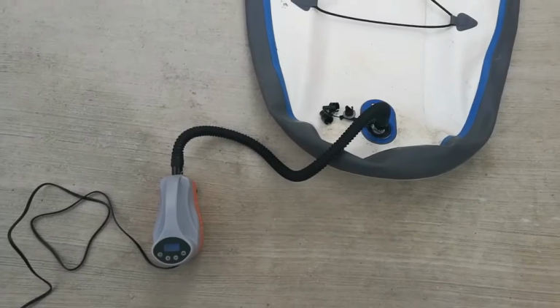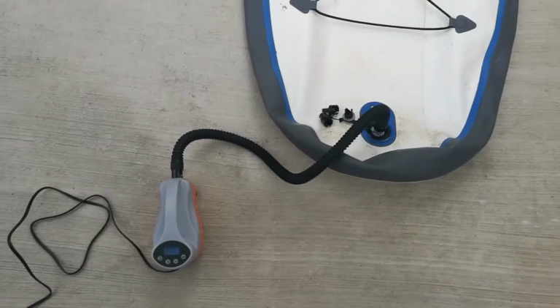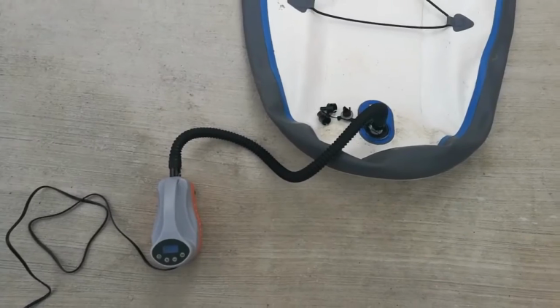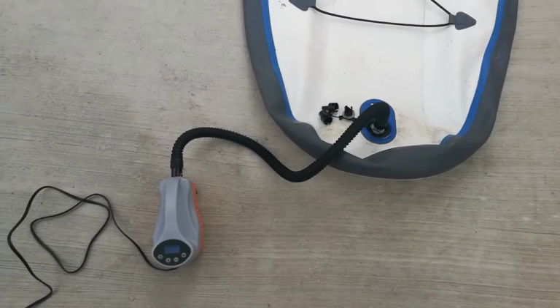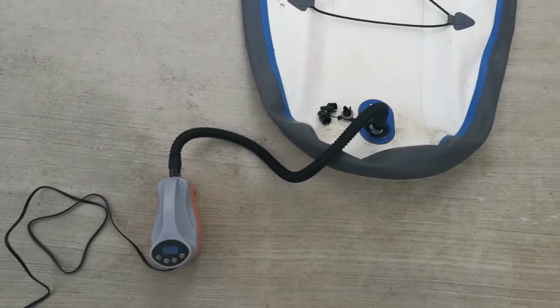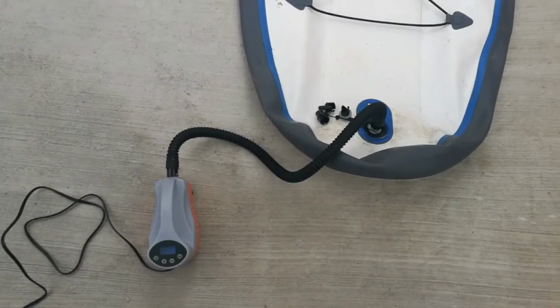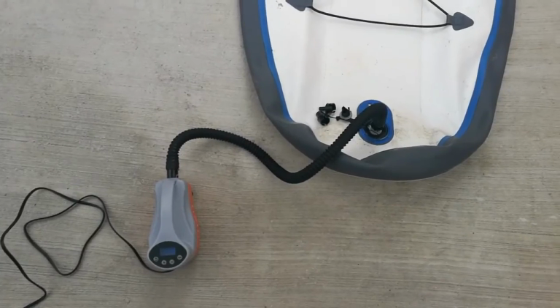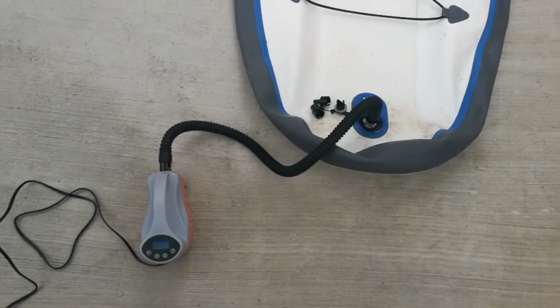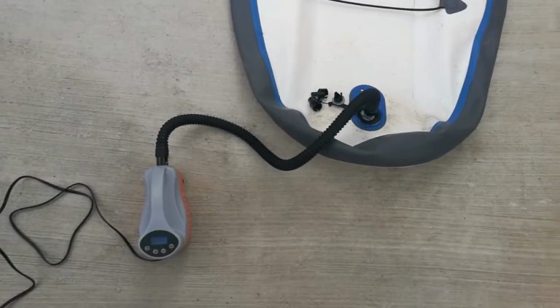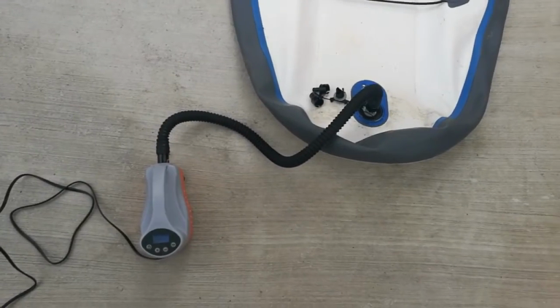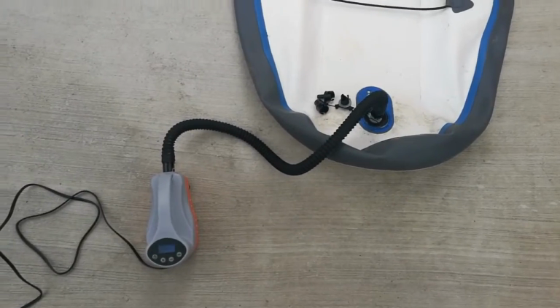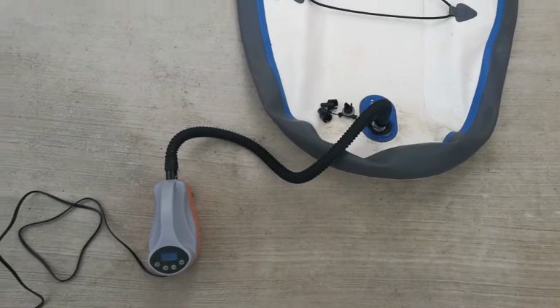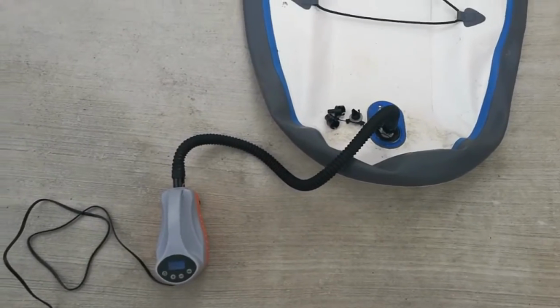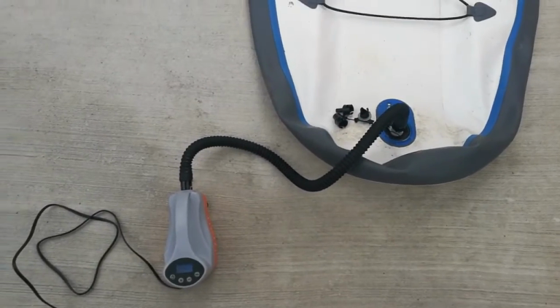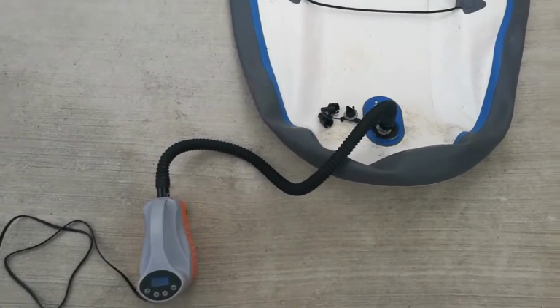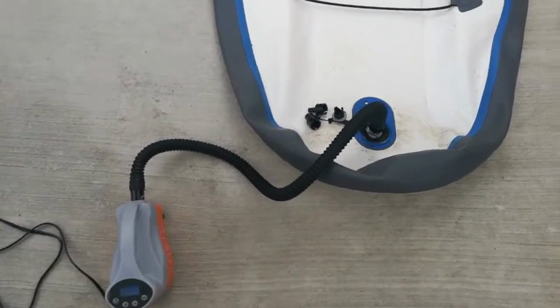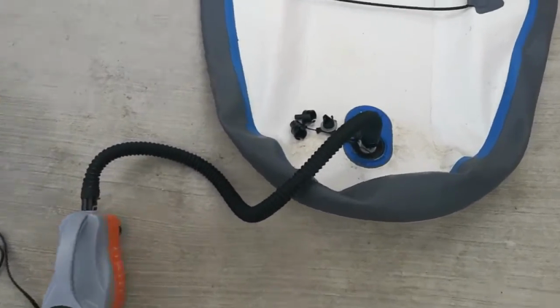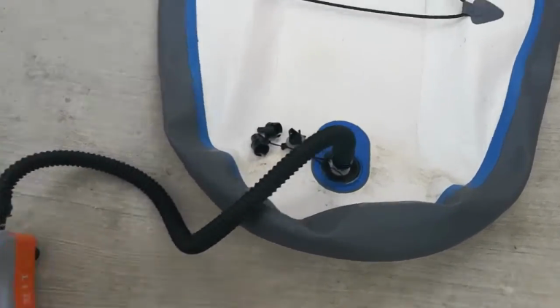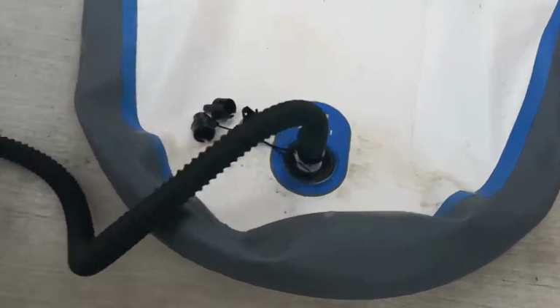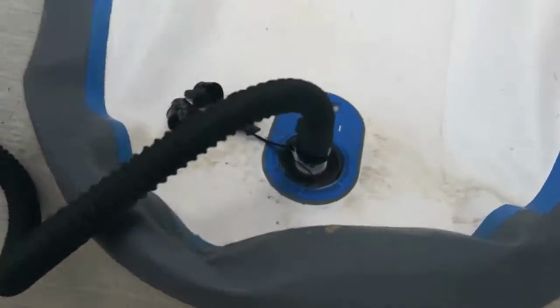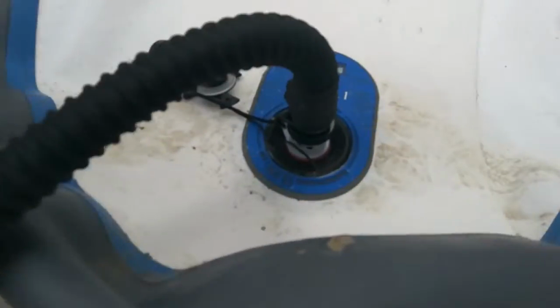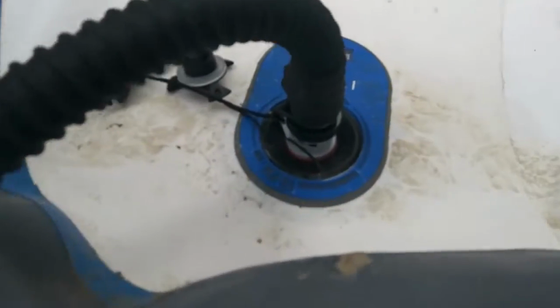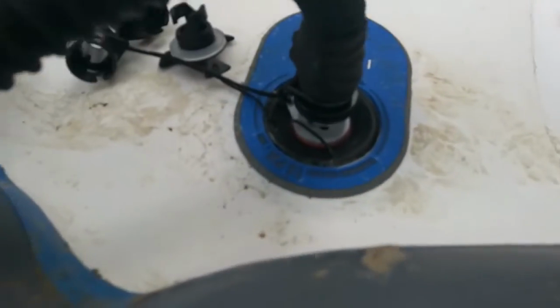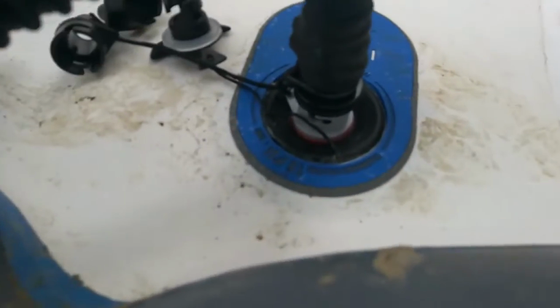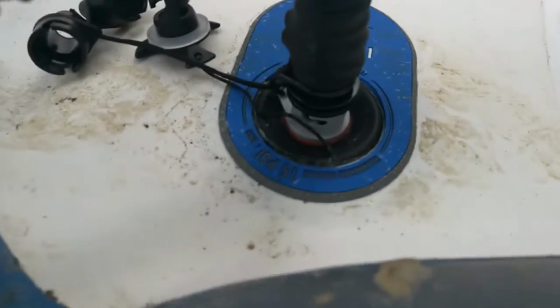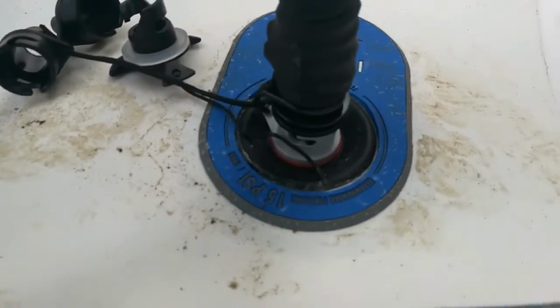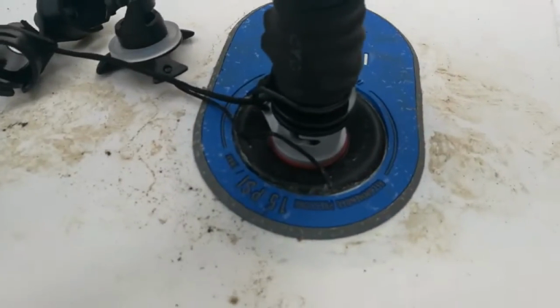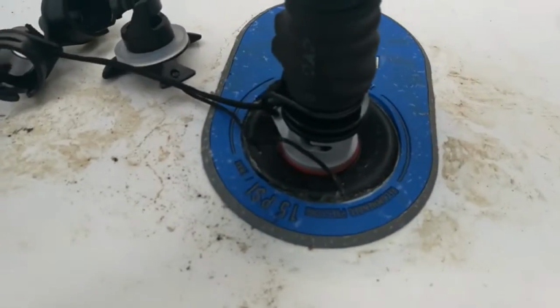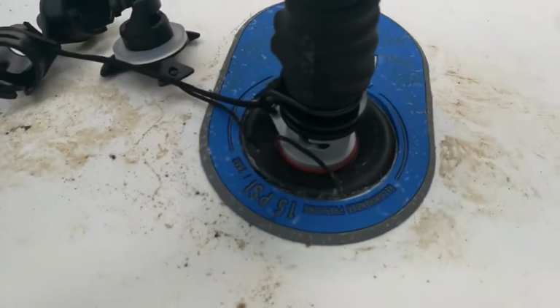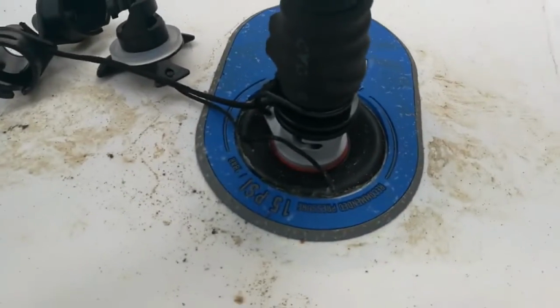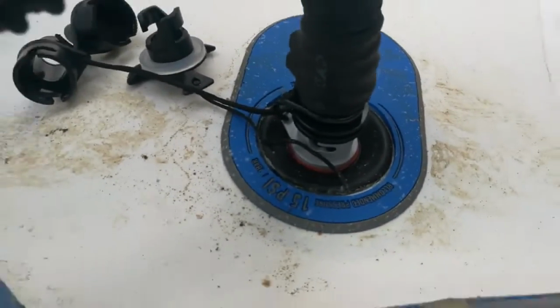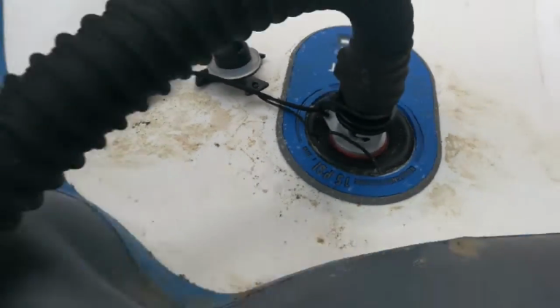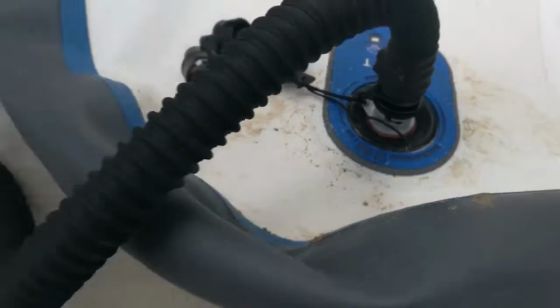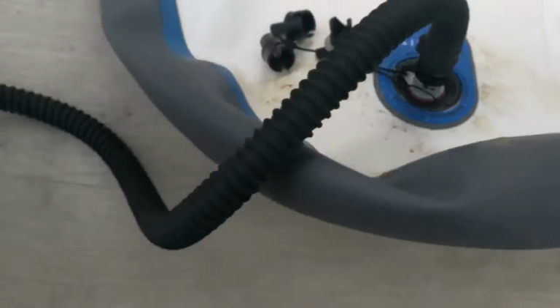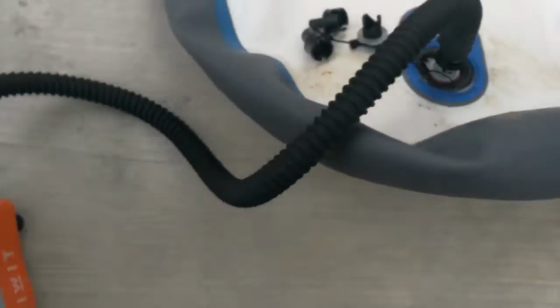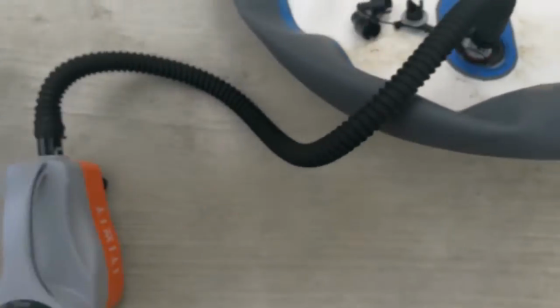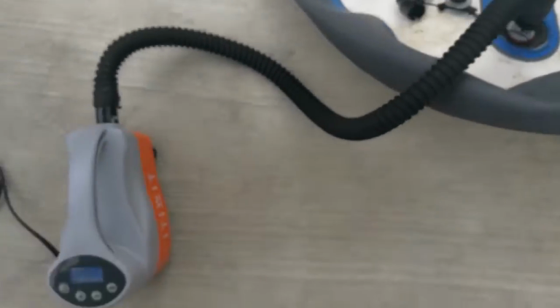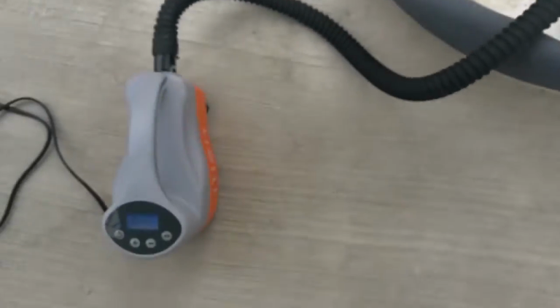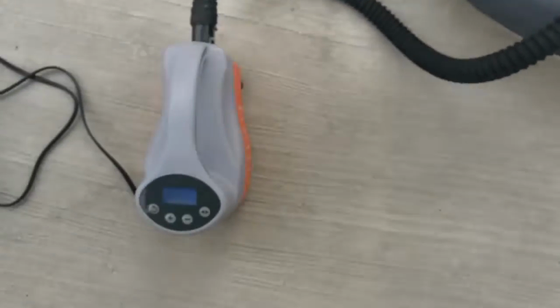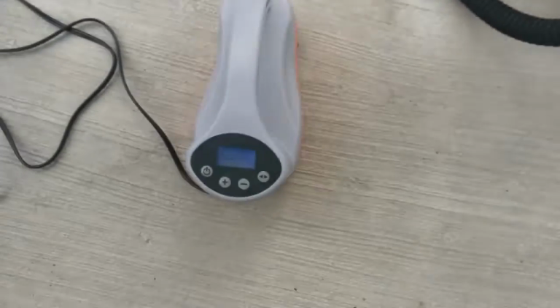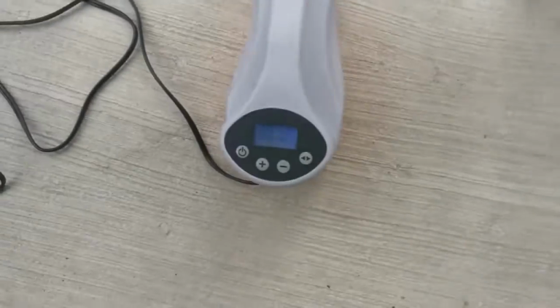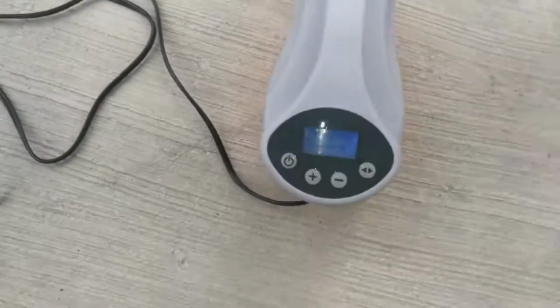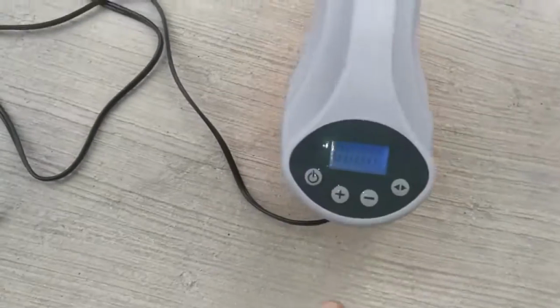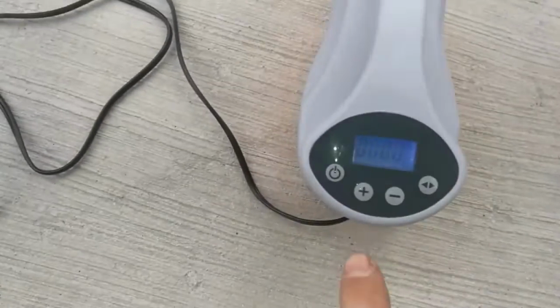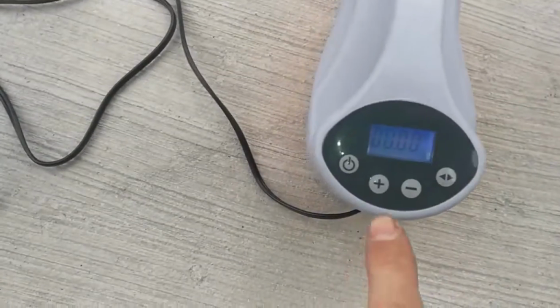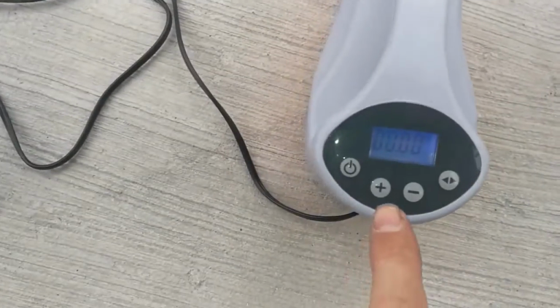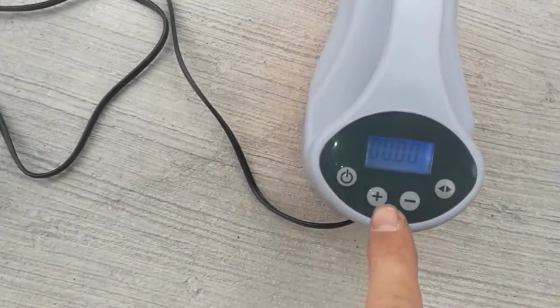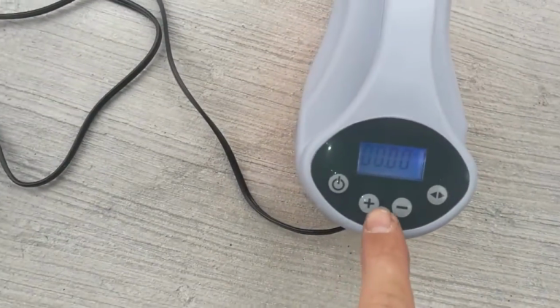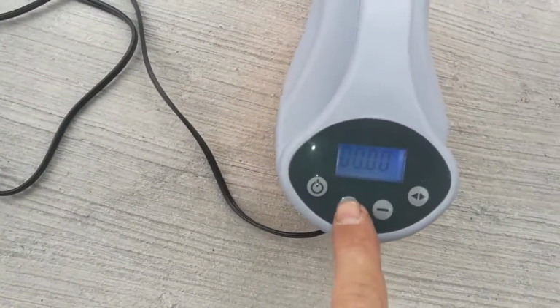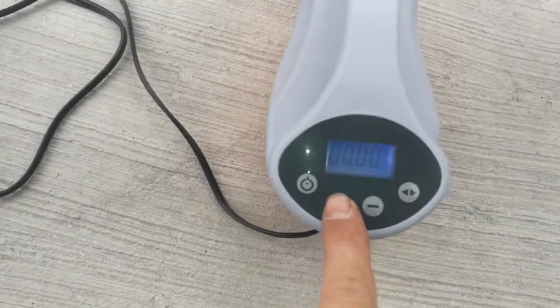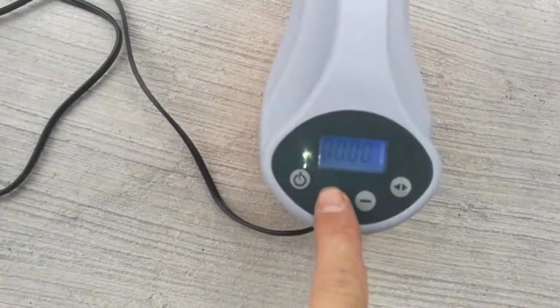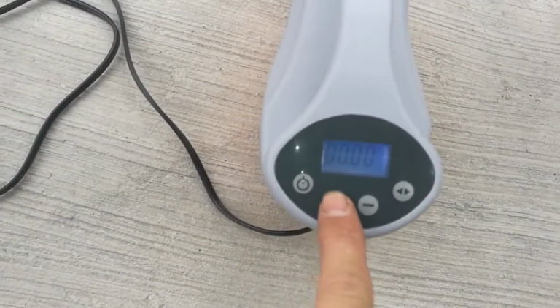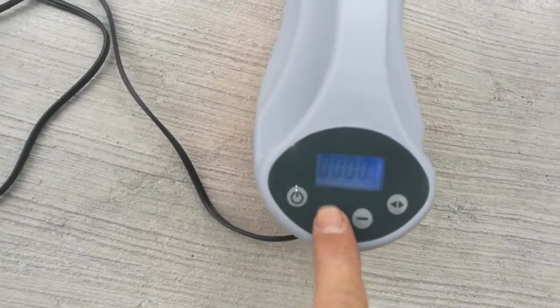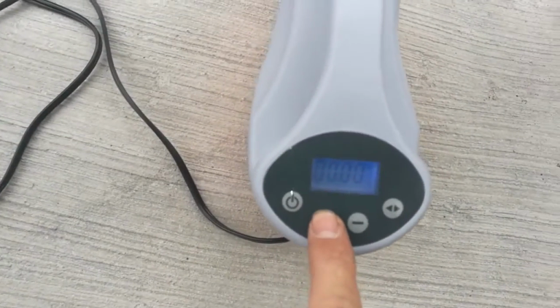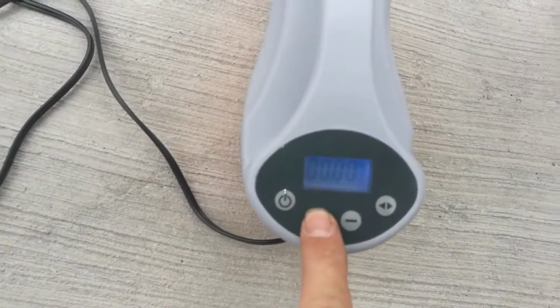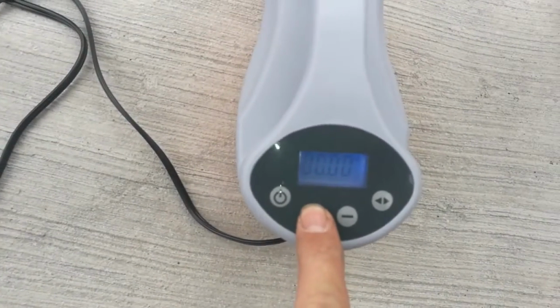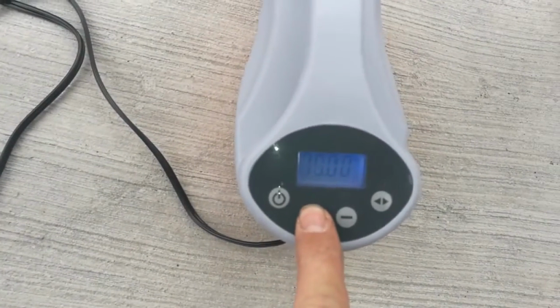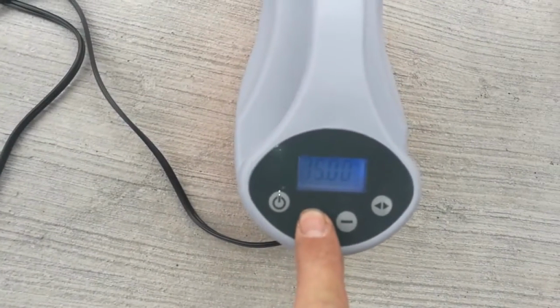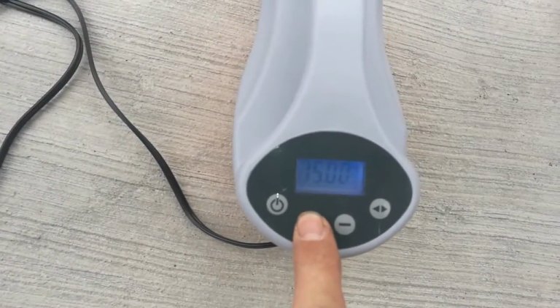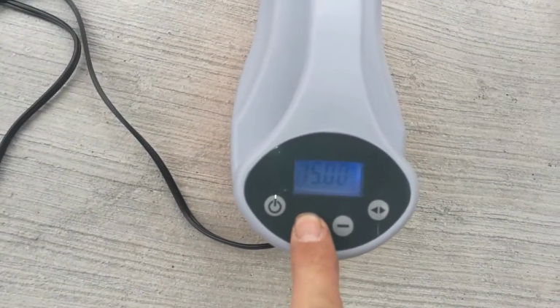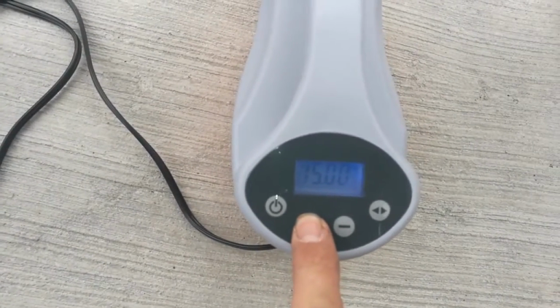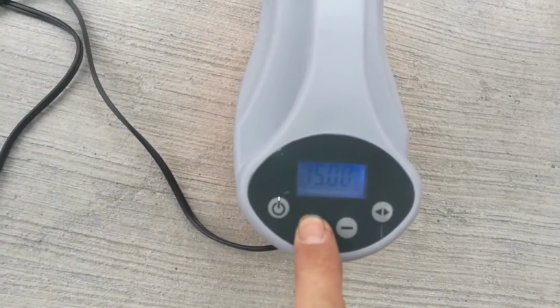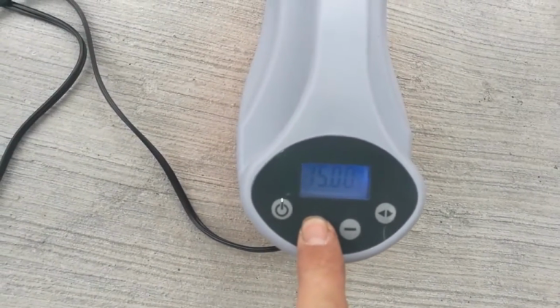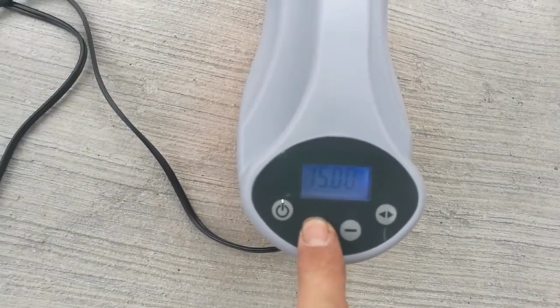I'll get my paddle board out and pump it up. So we're all hooked up — used the ends, obviously. Now let's increase the pressure.